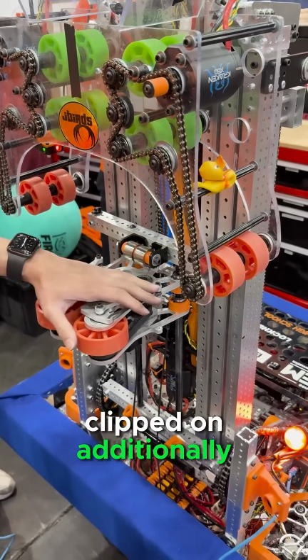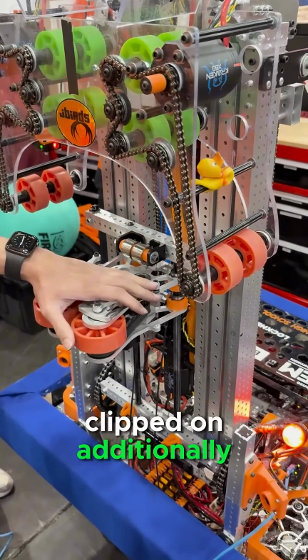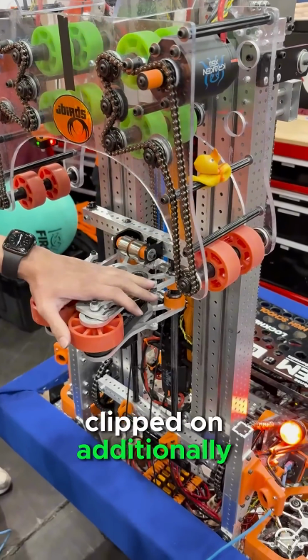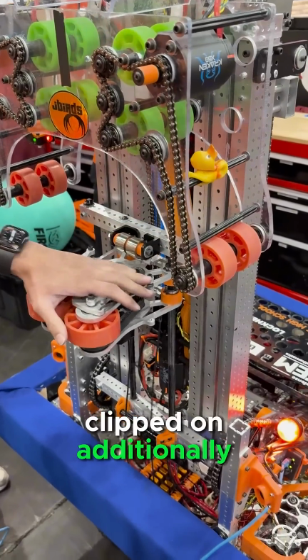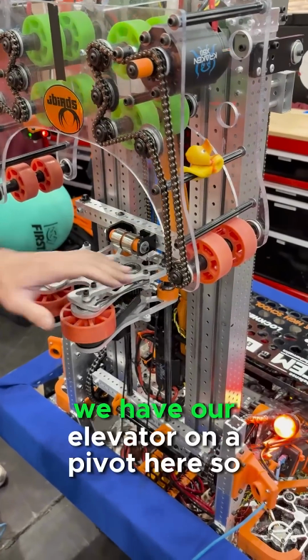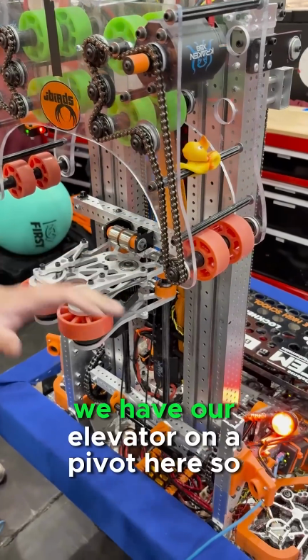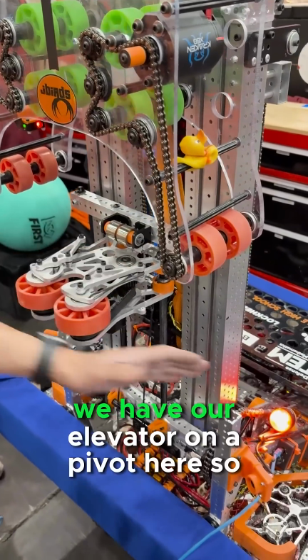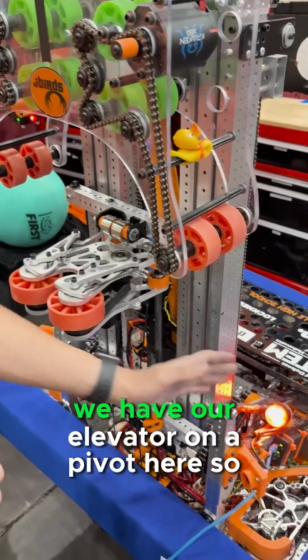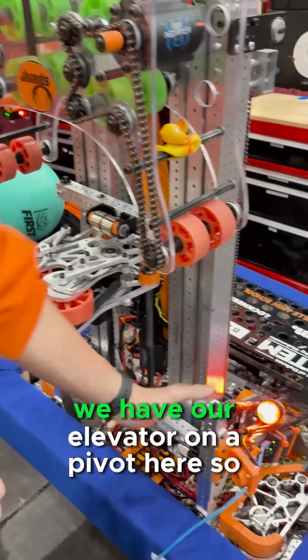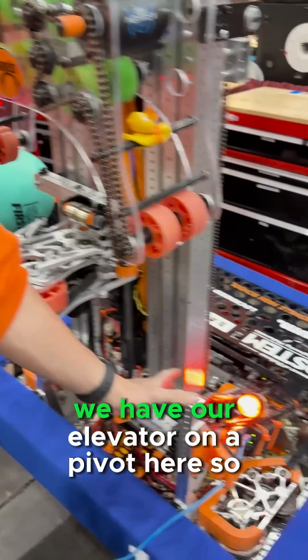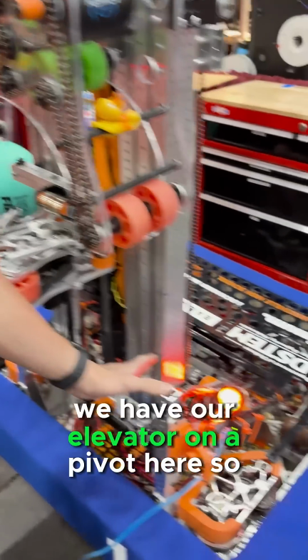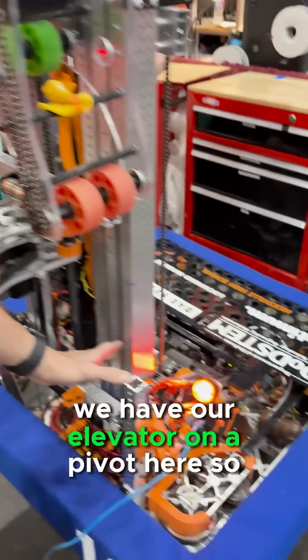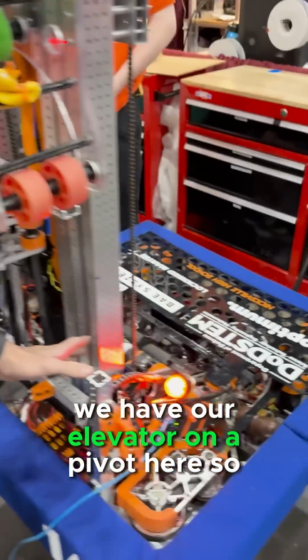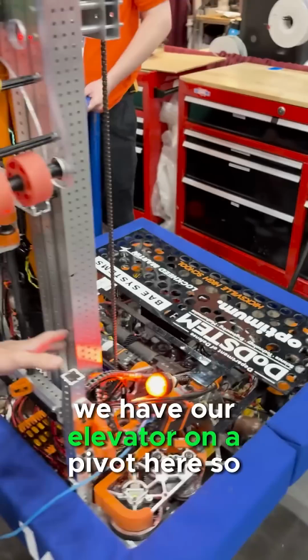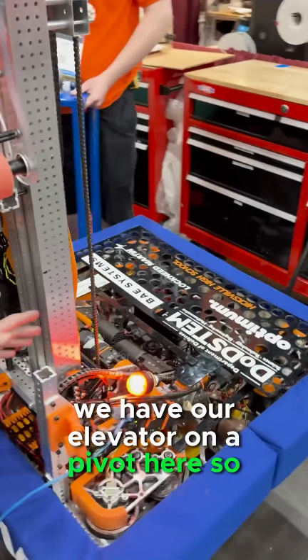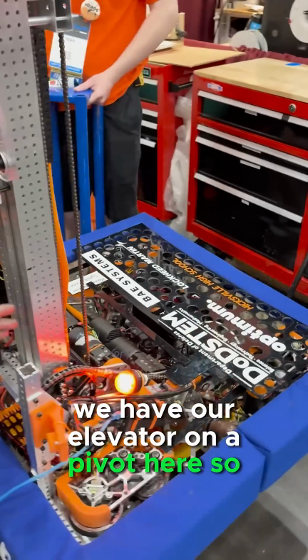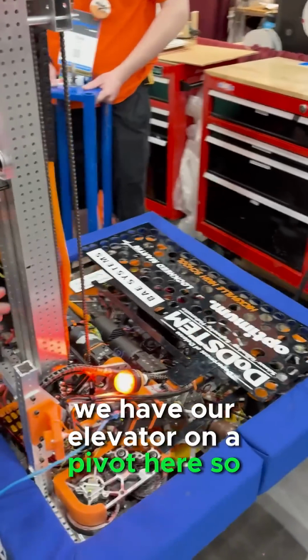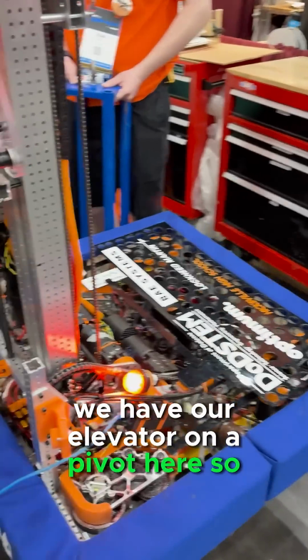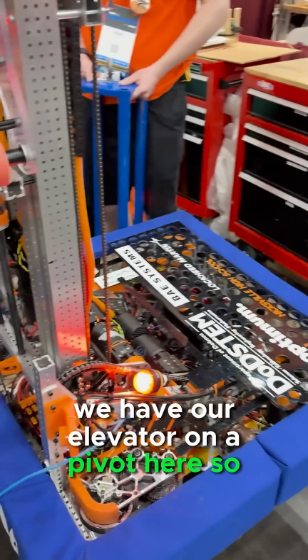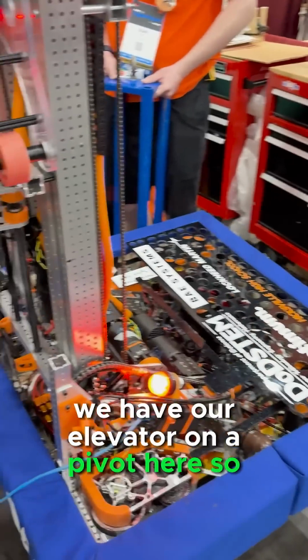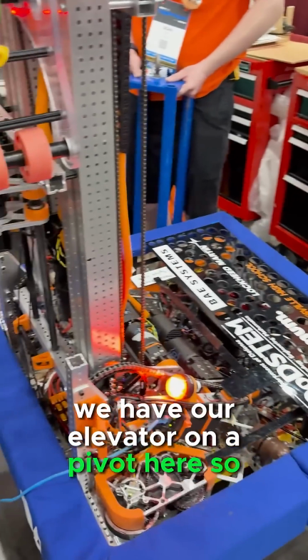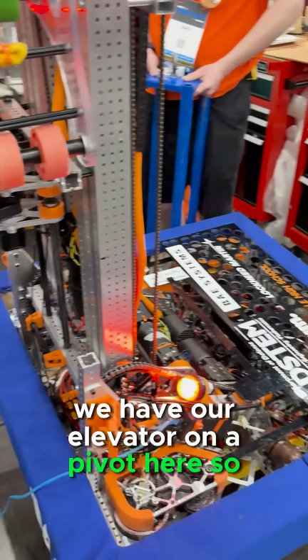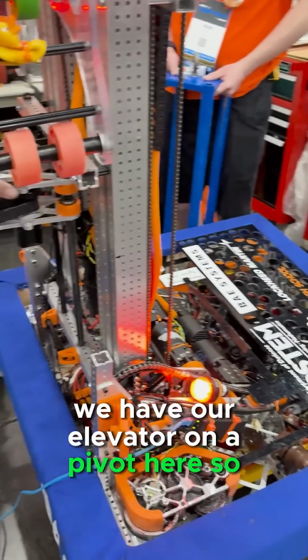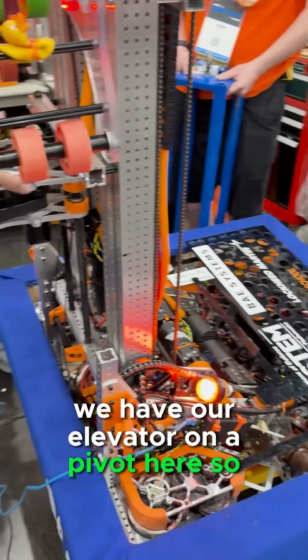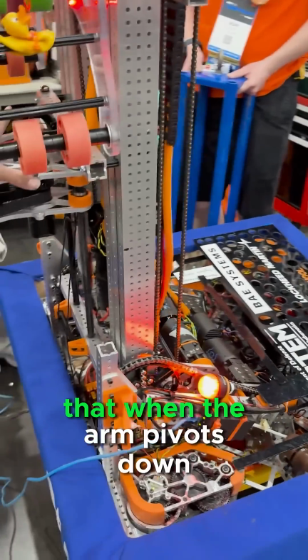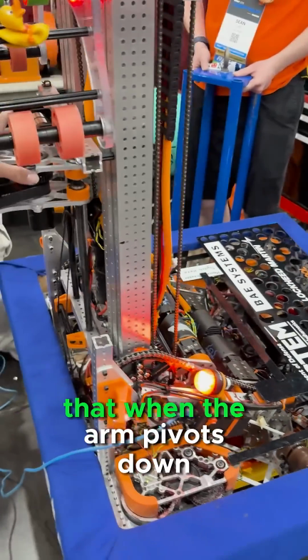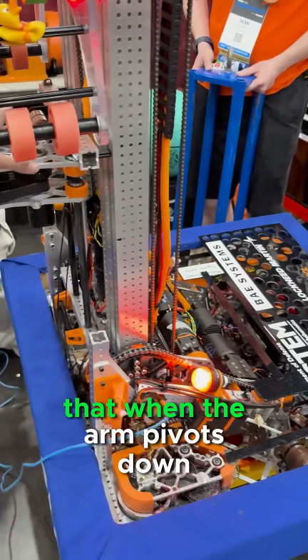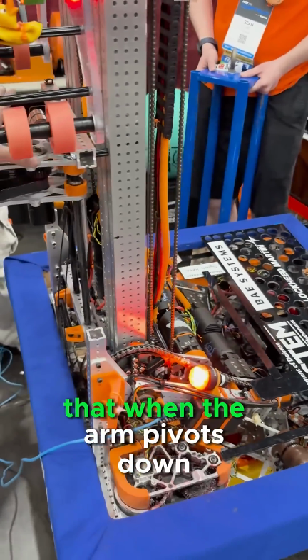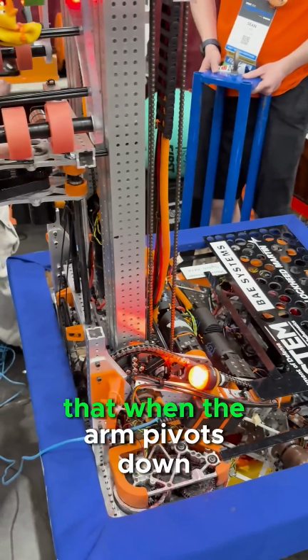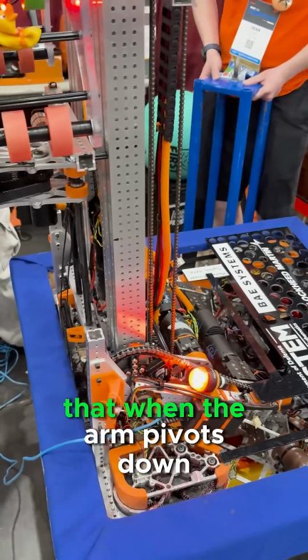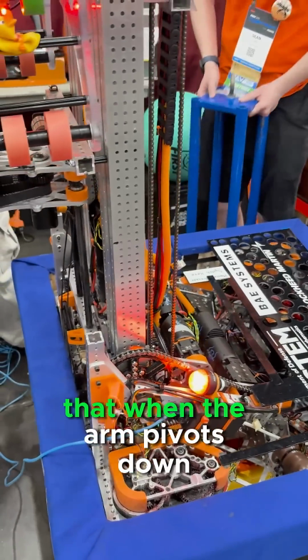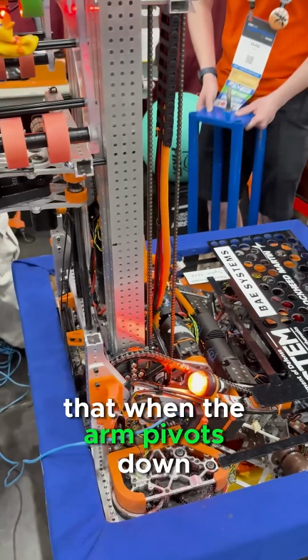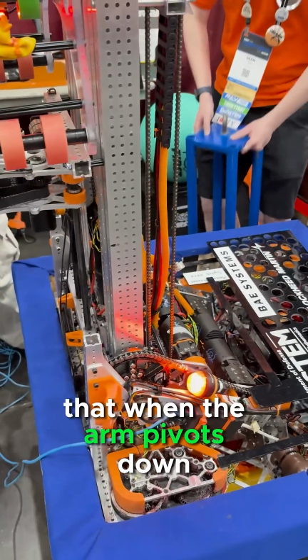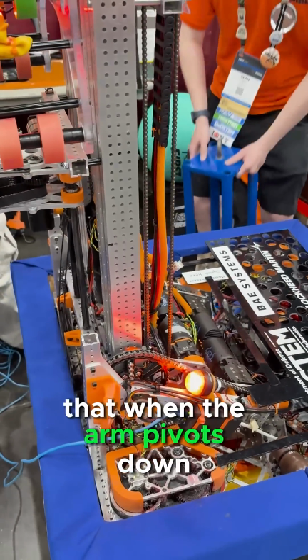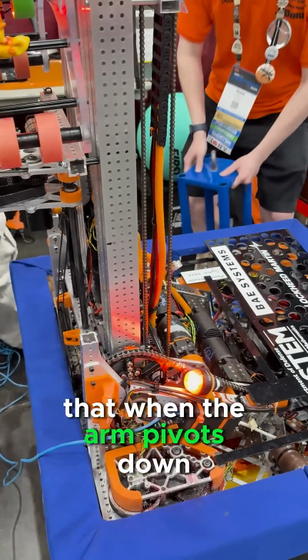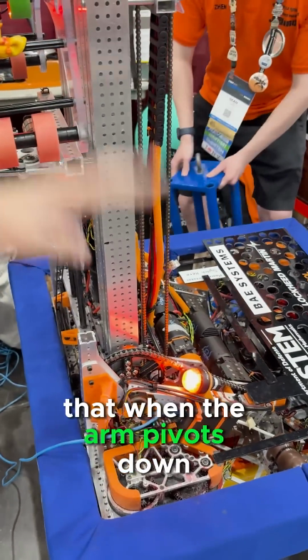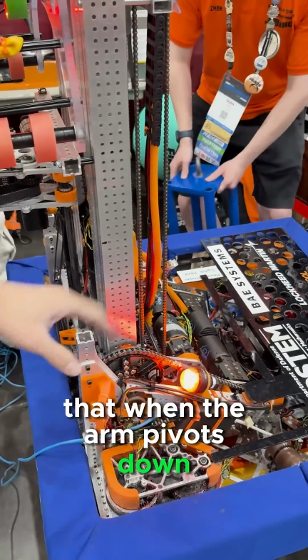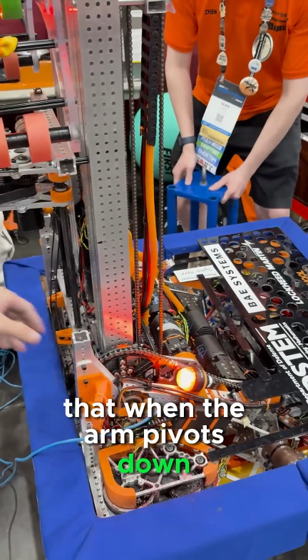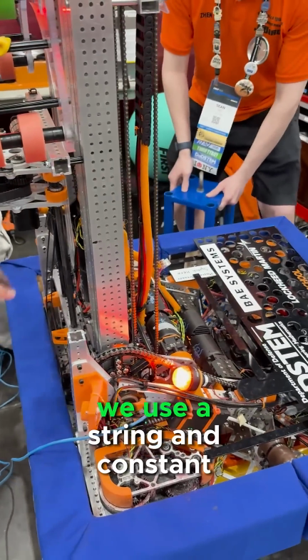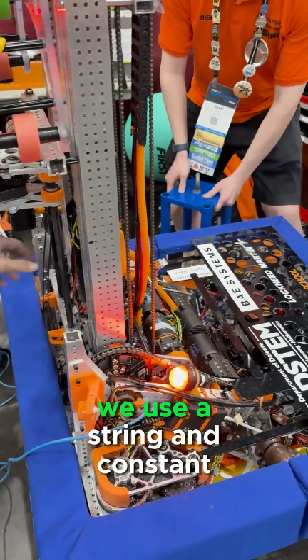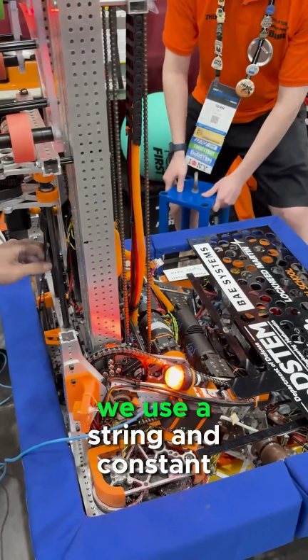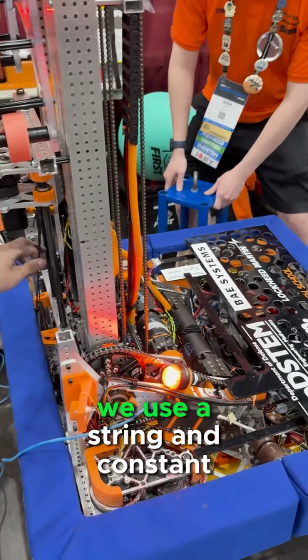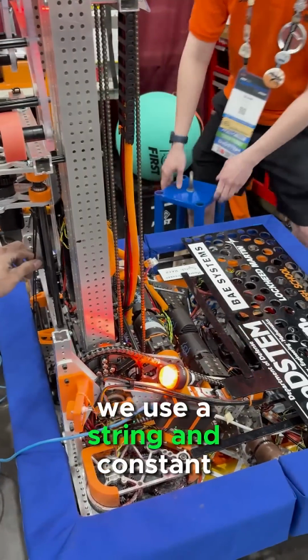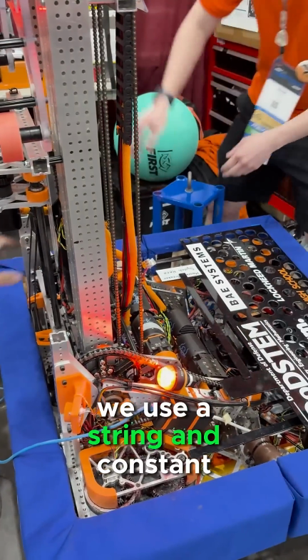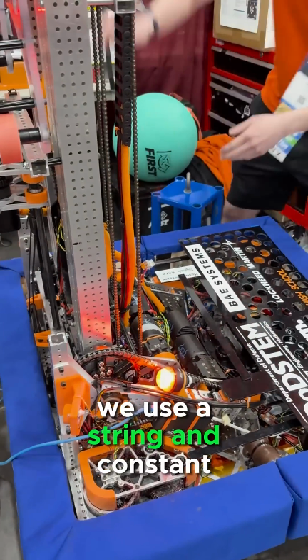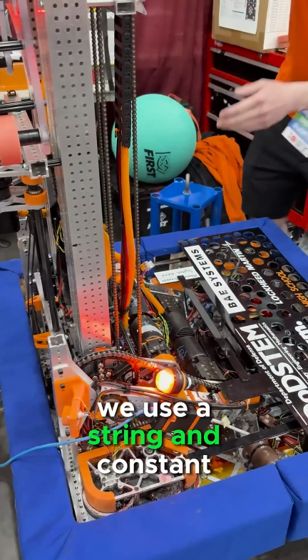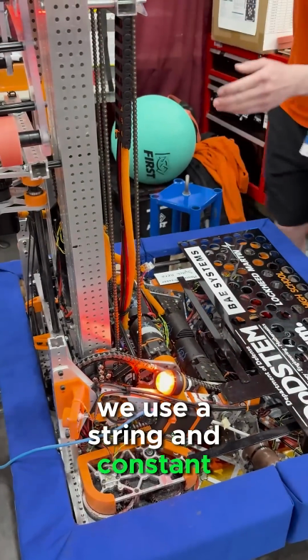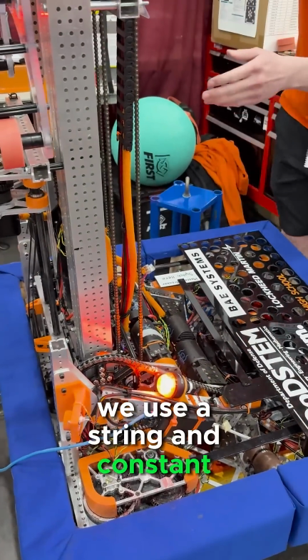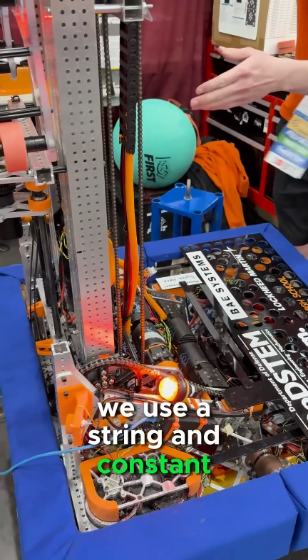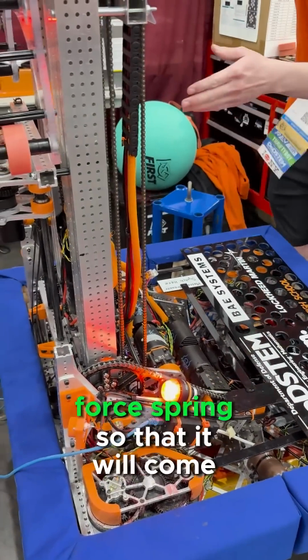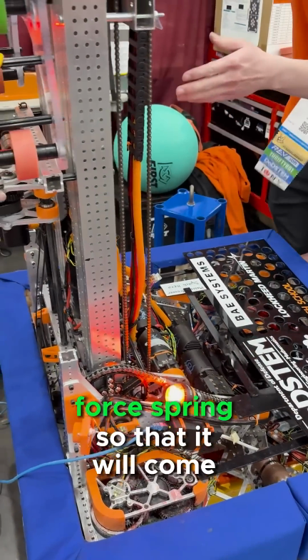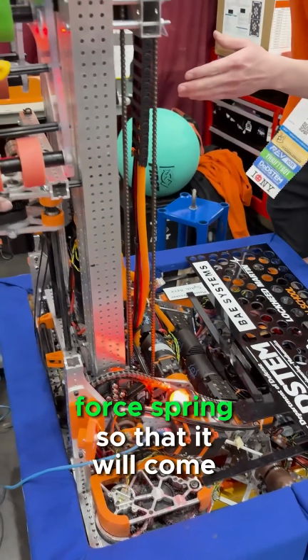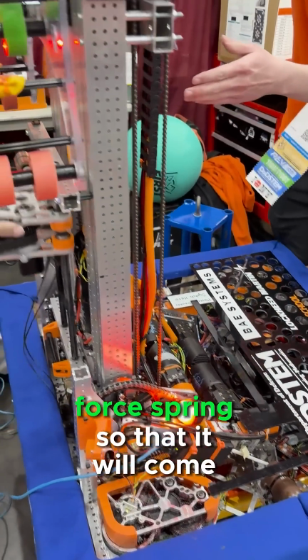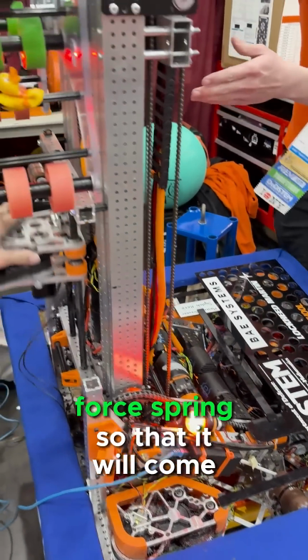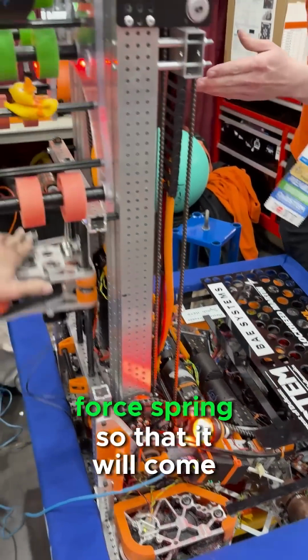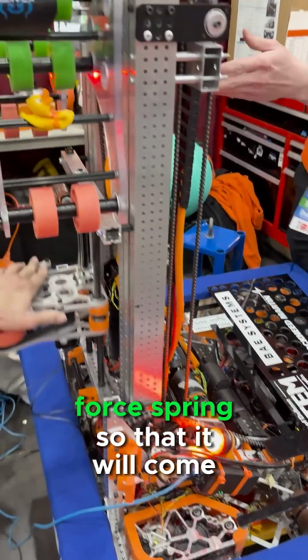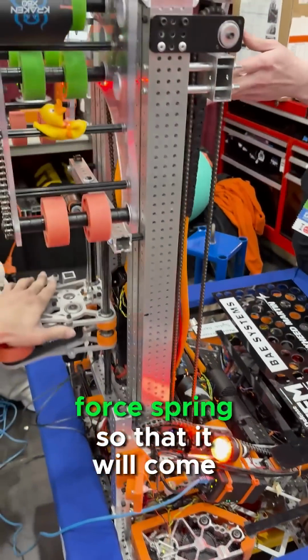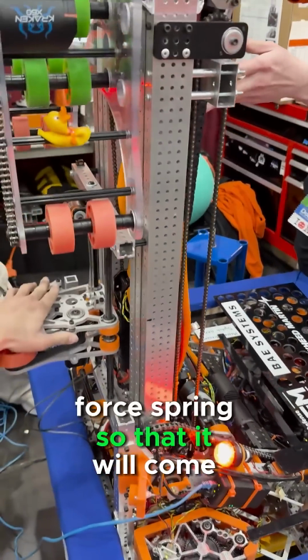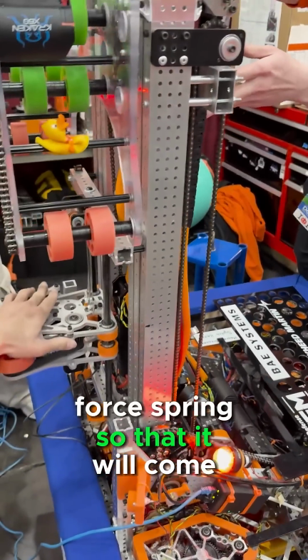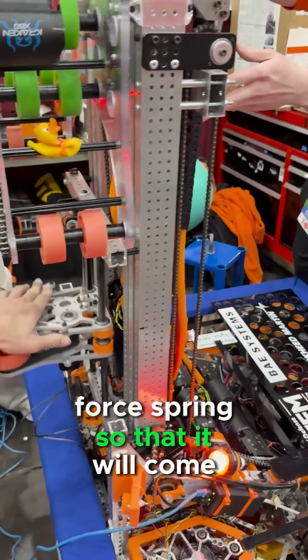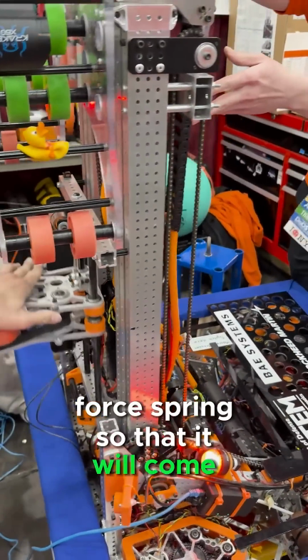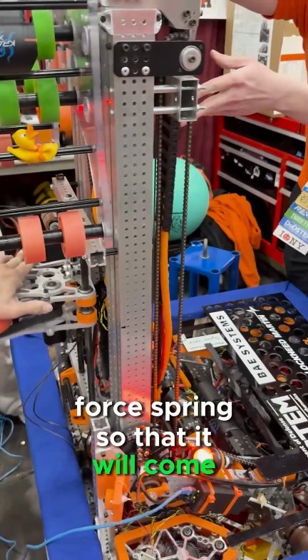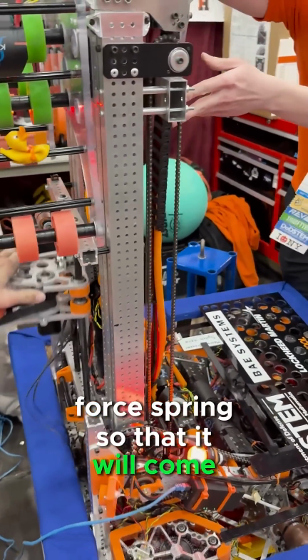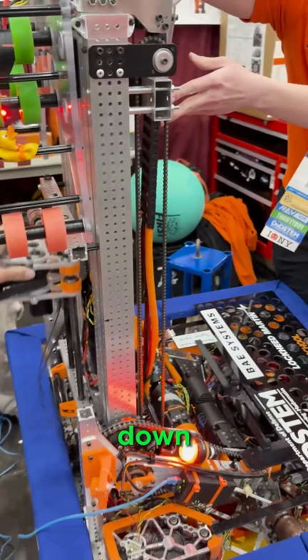Additionally, we have our elevator on a pivot here, so that when the arm pivots down, we use a string and constant force spring so that it will come down.